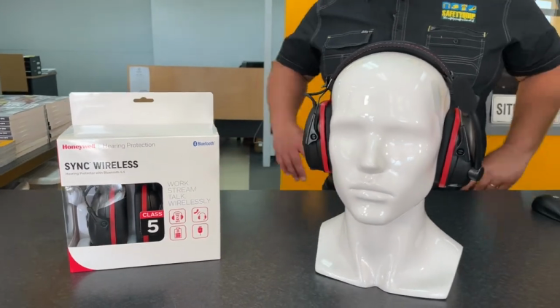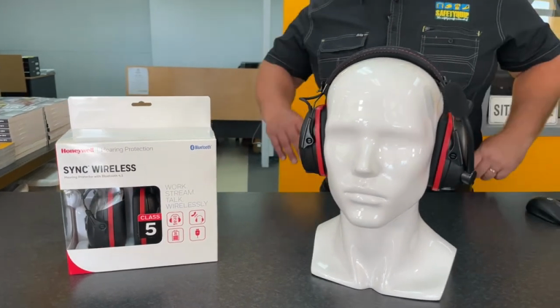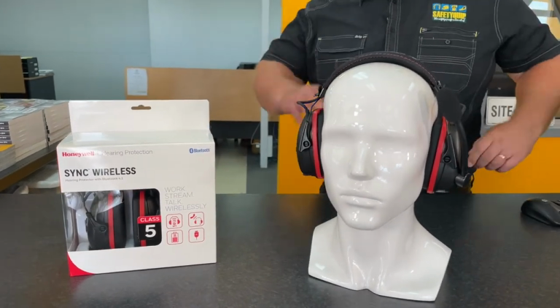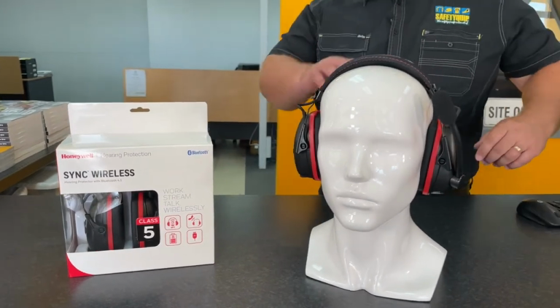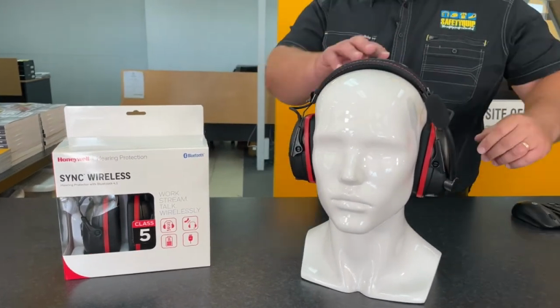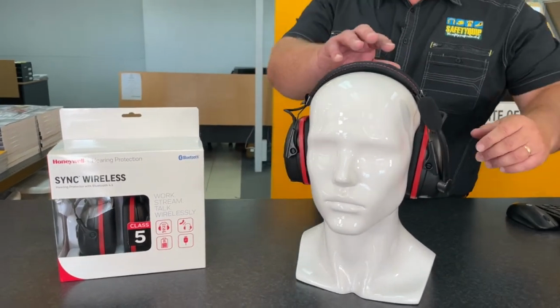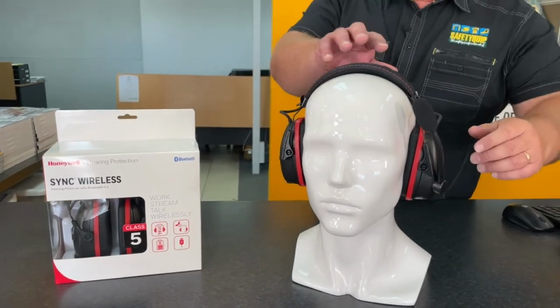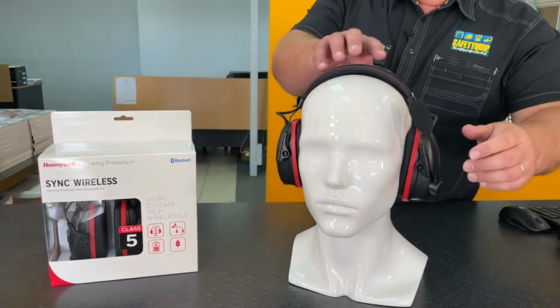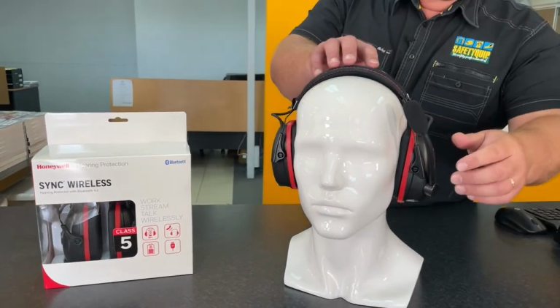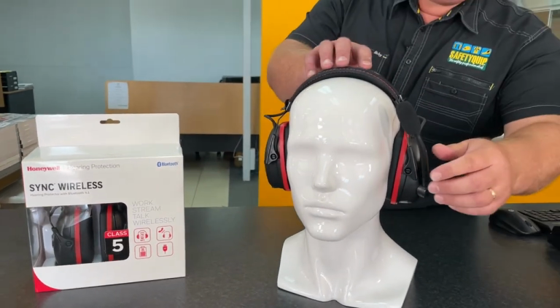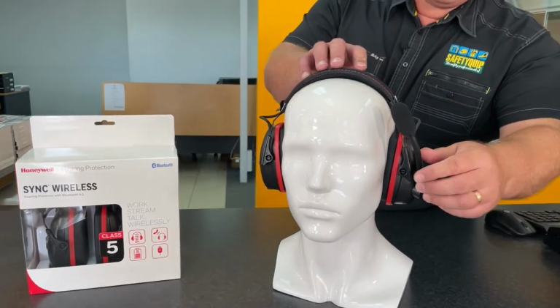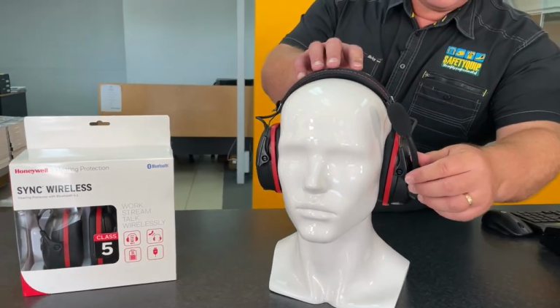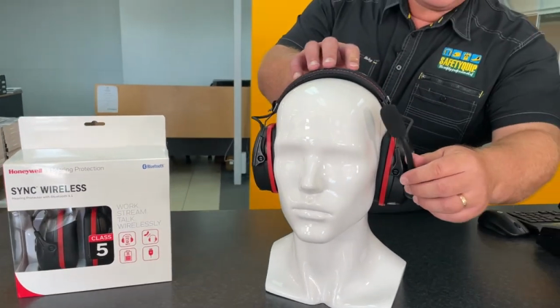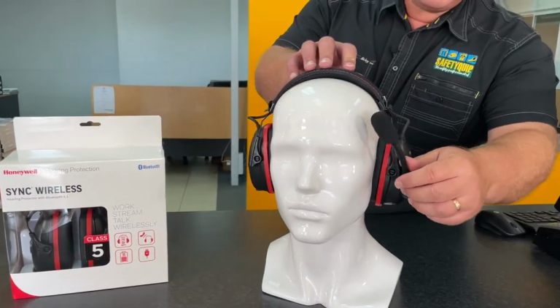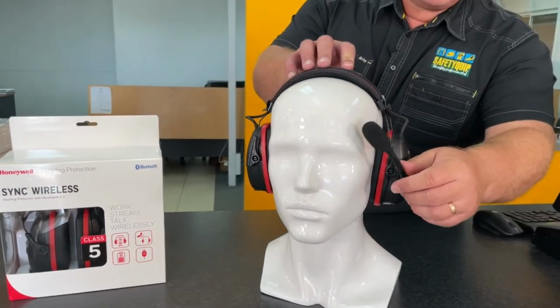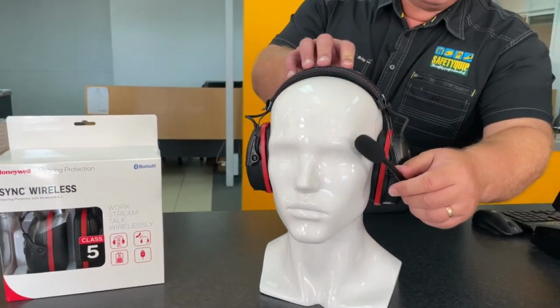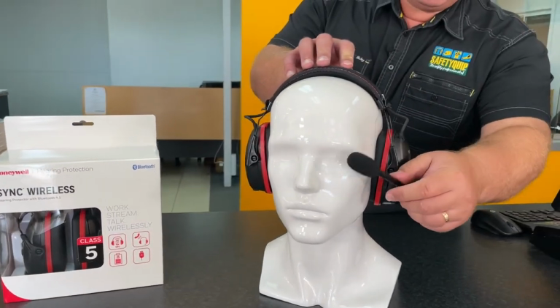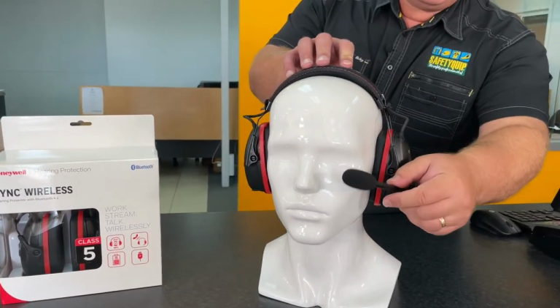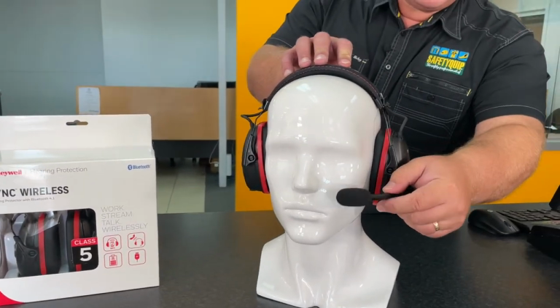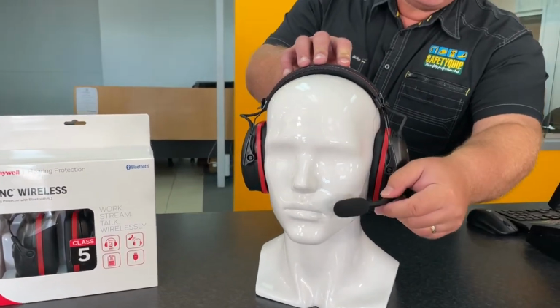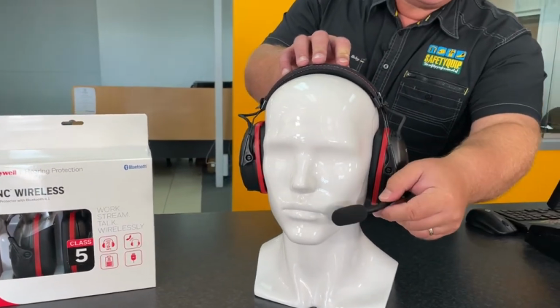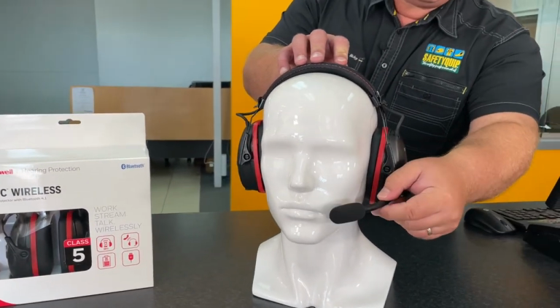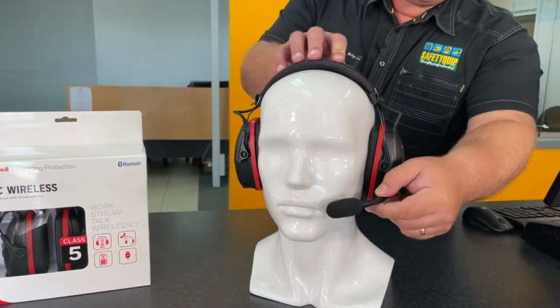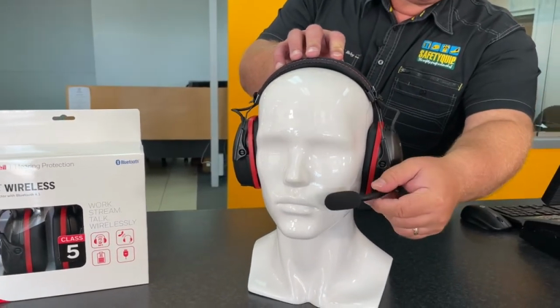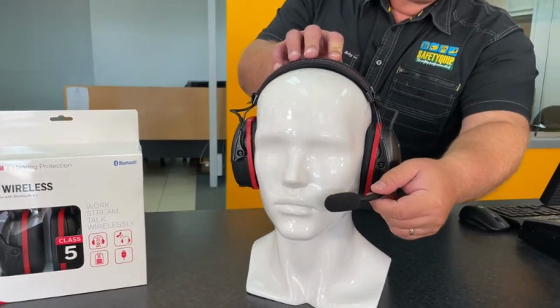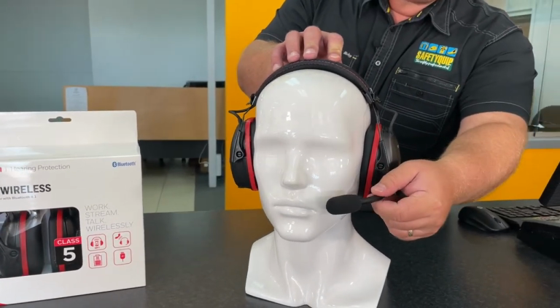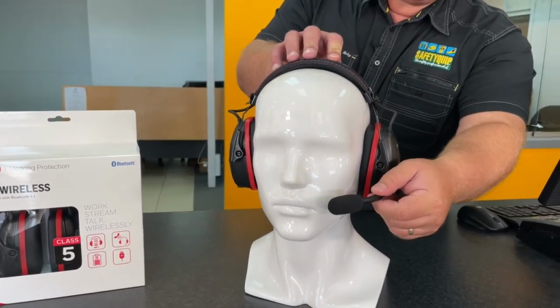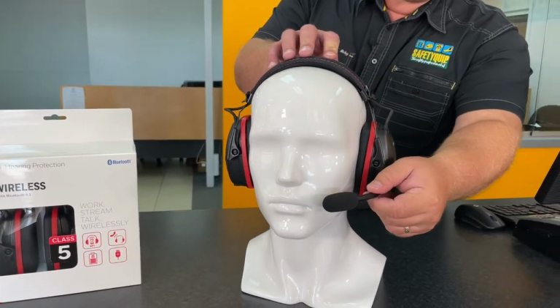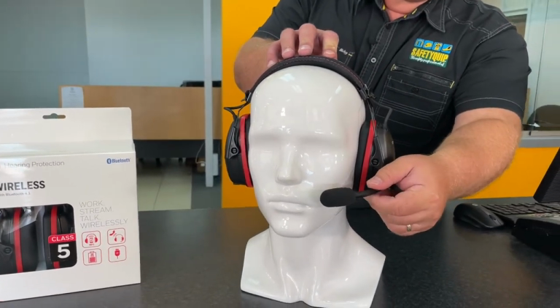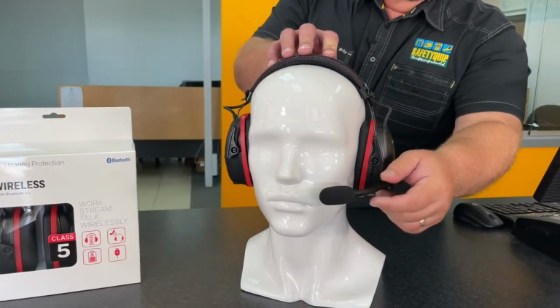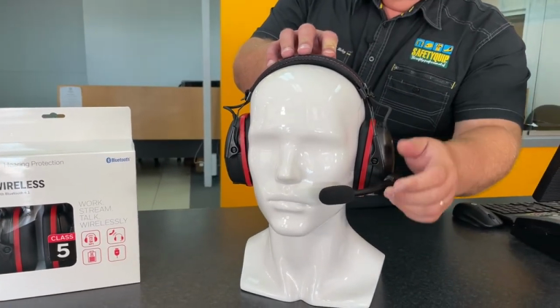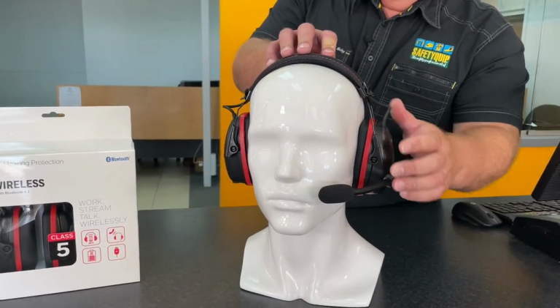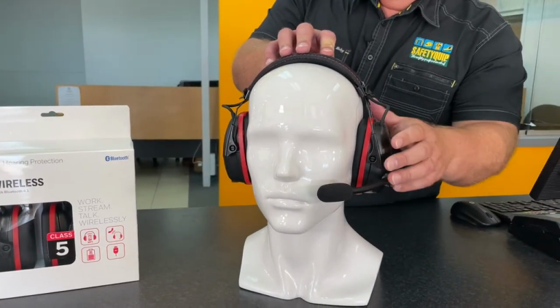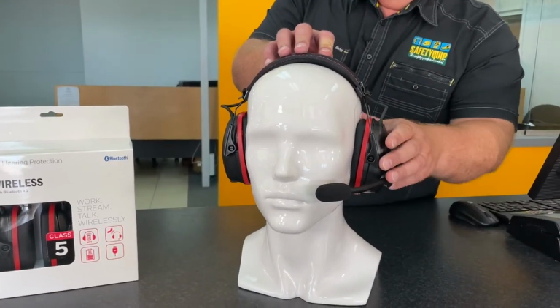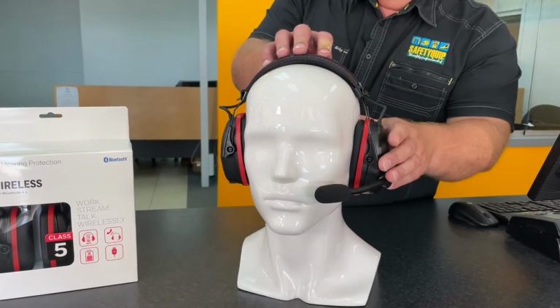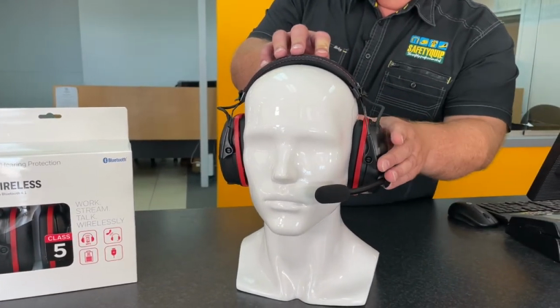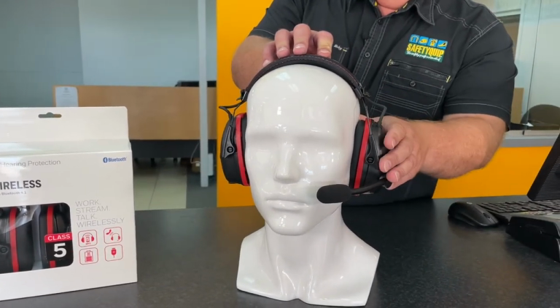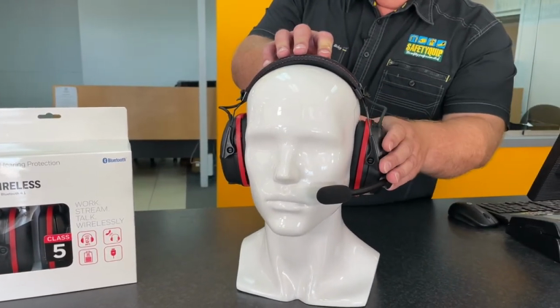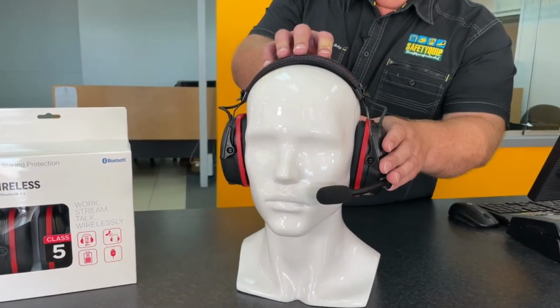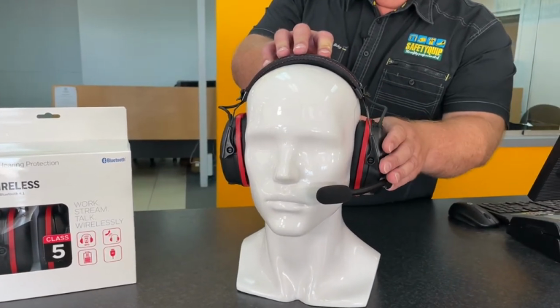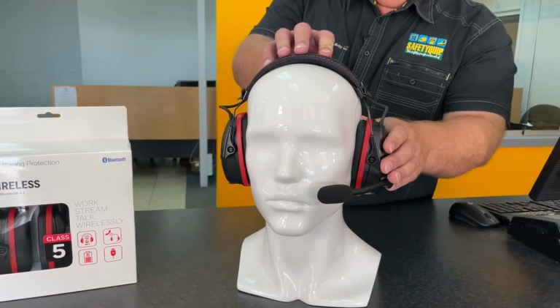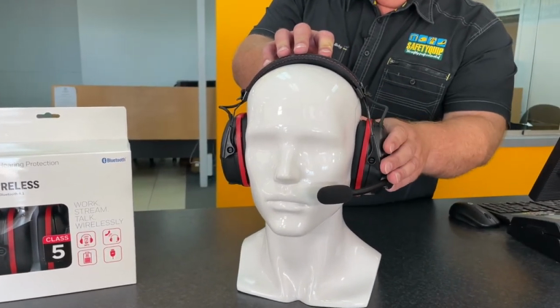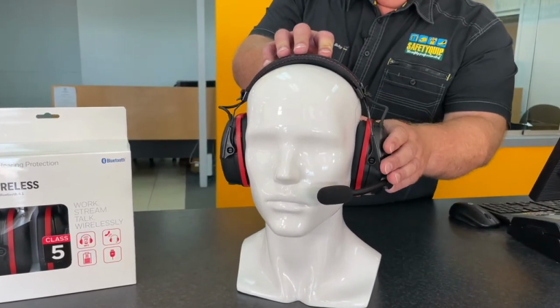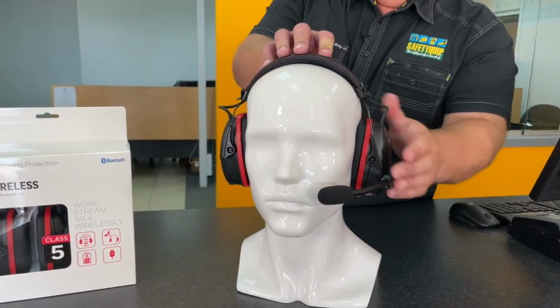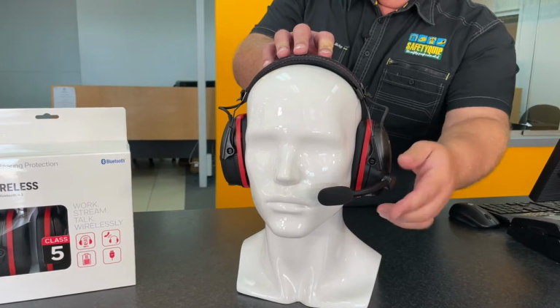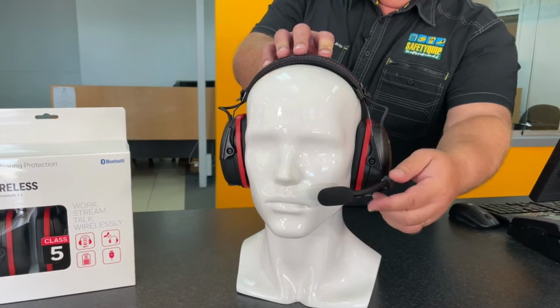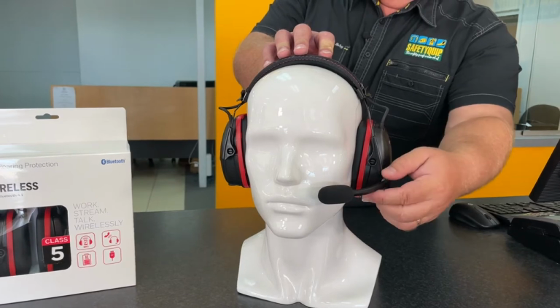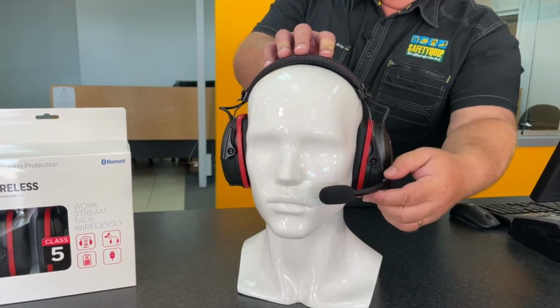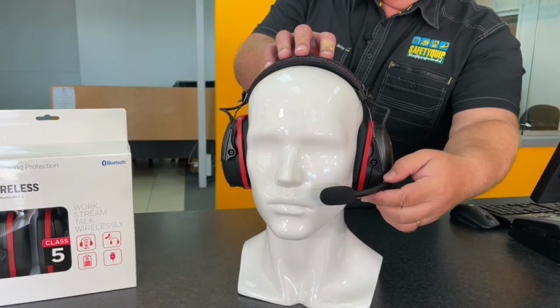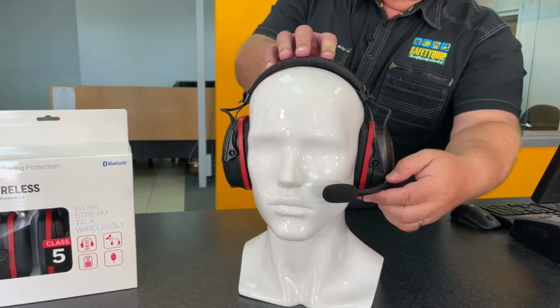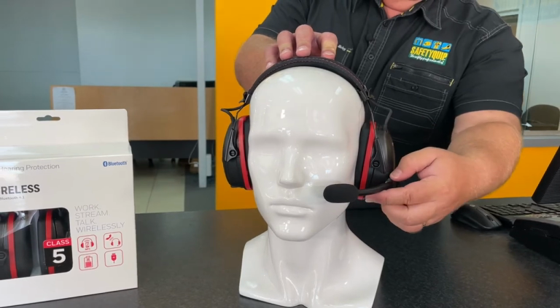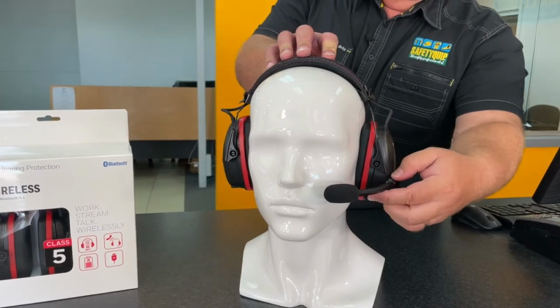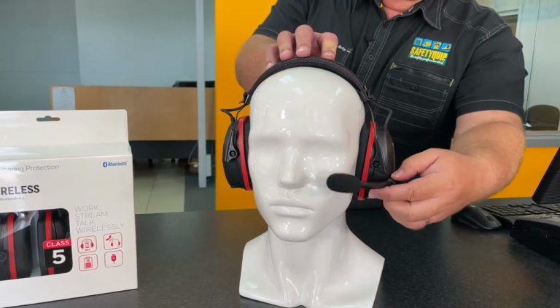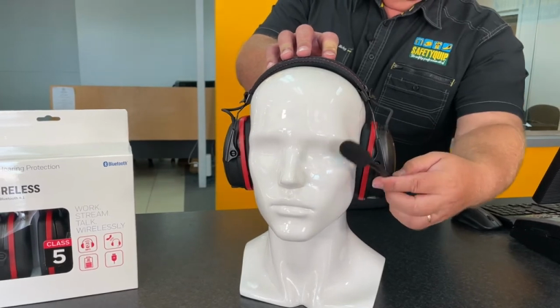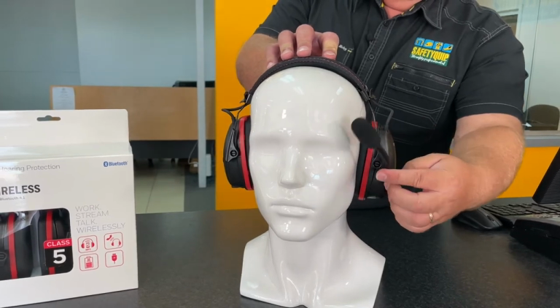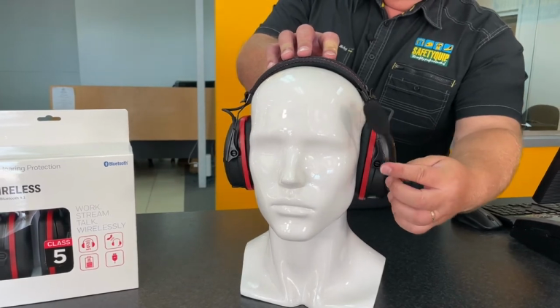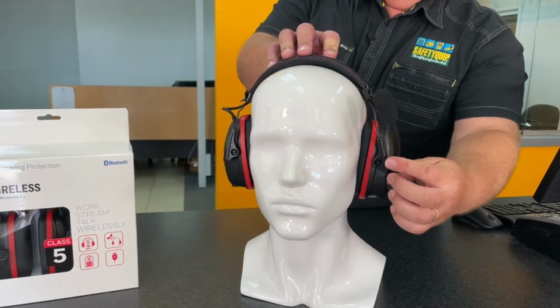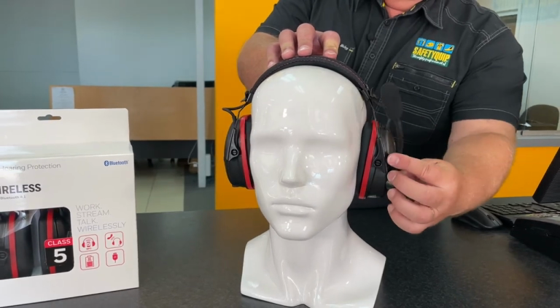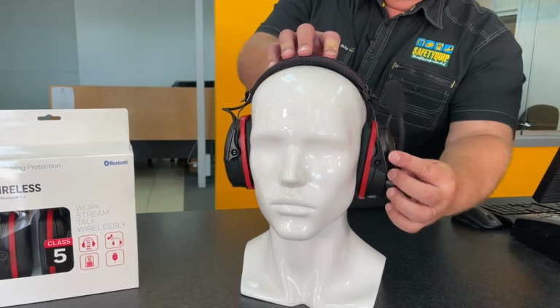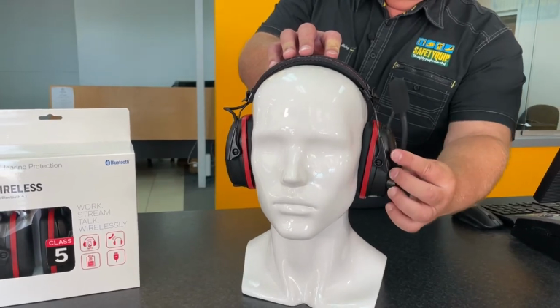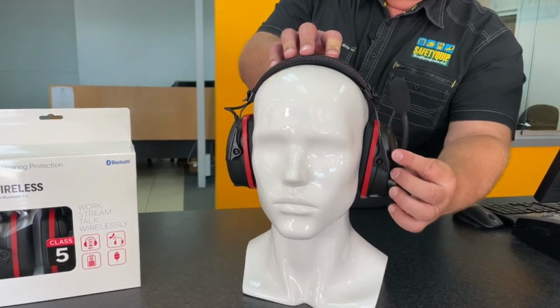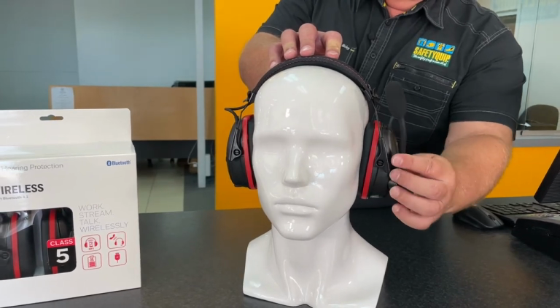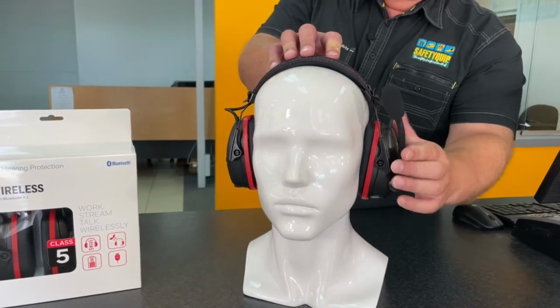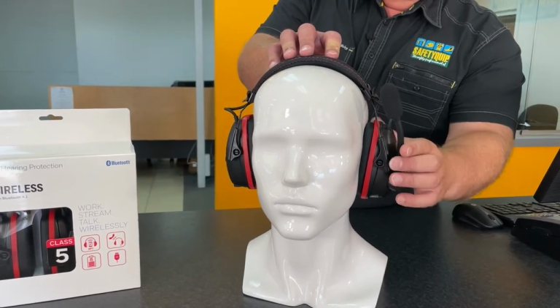There's a boom mic that's moved down into place when a voice call is in play, and when it's not required it's flipped up out of the way.